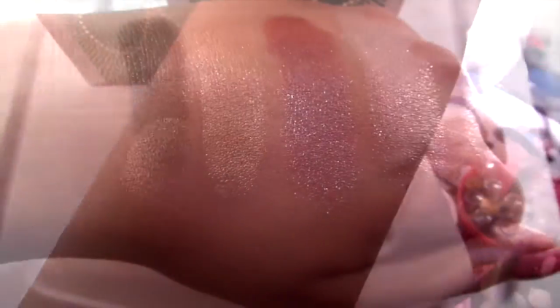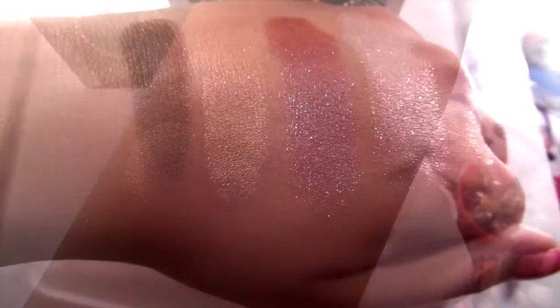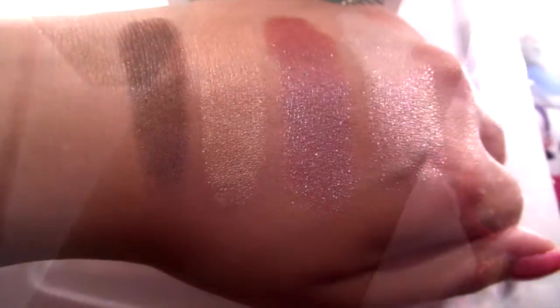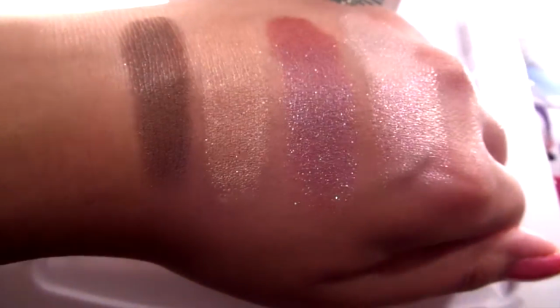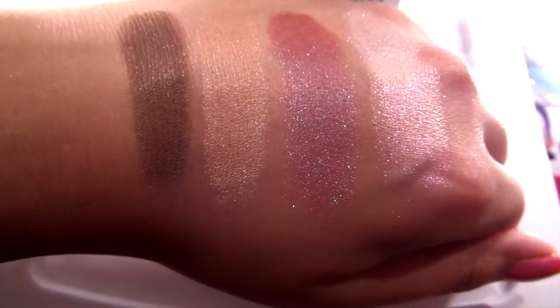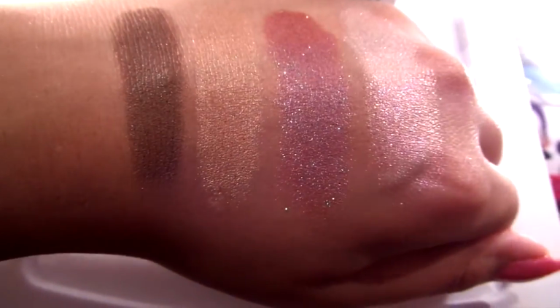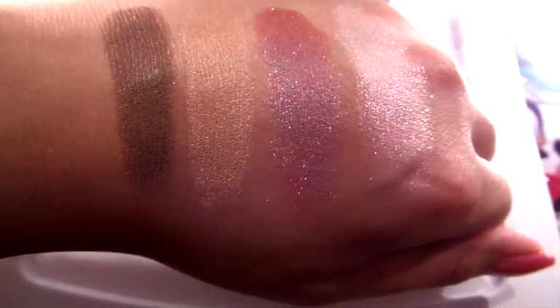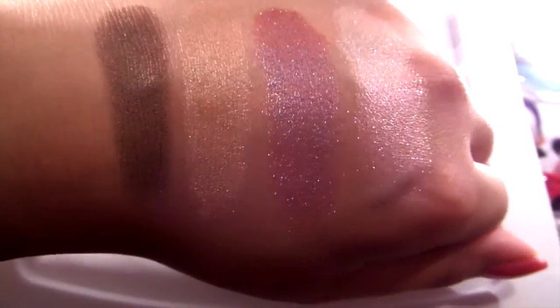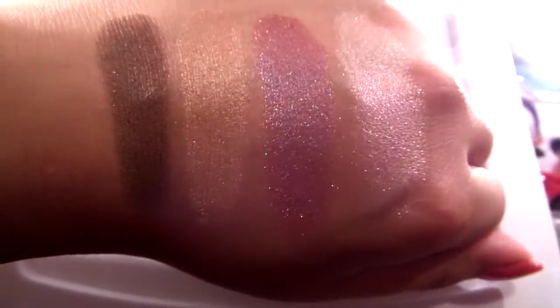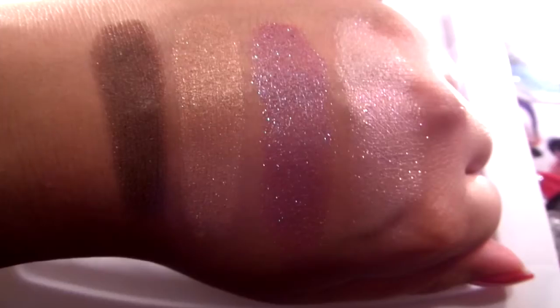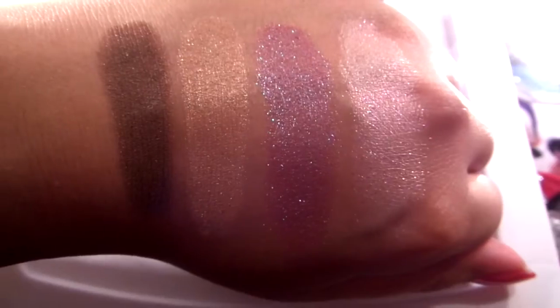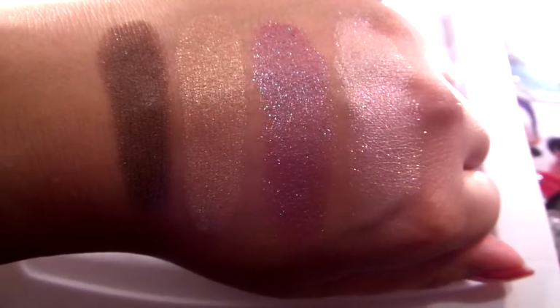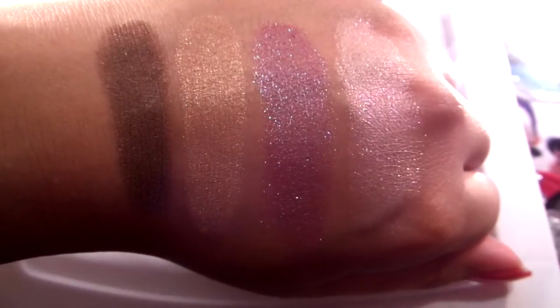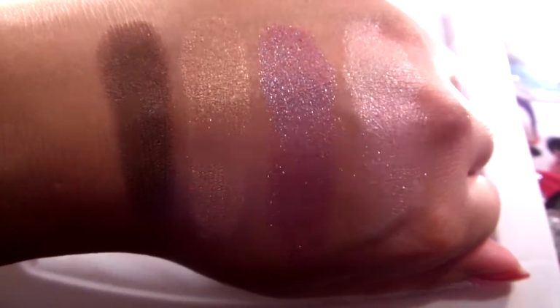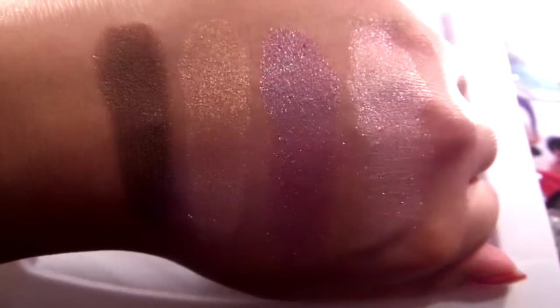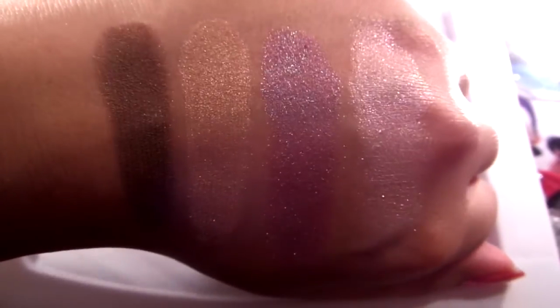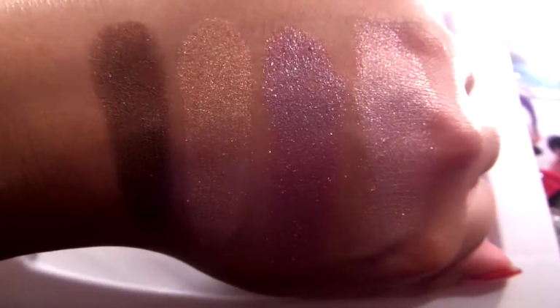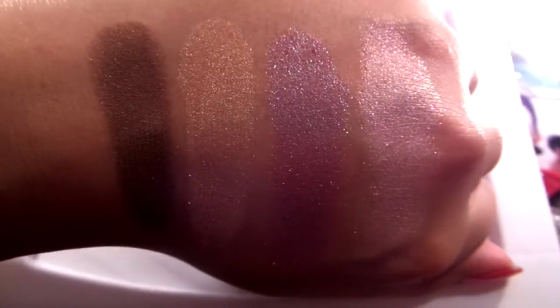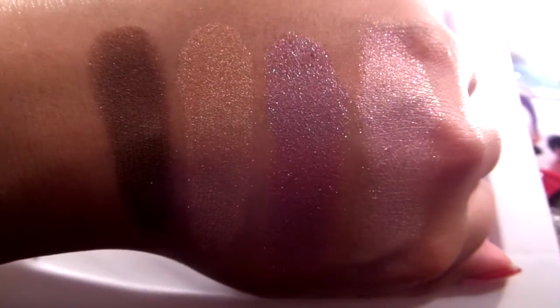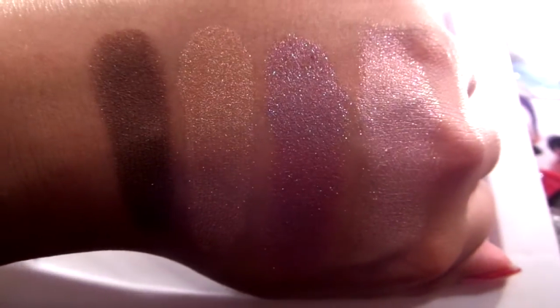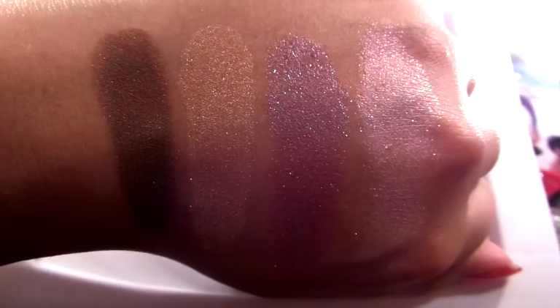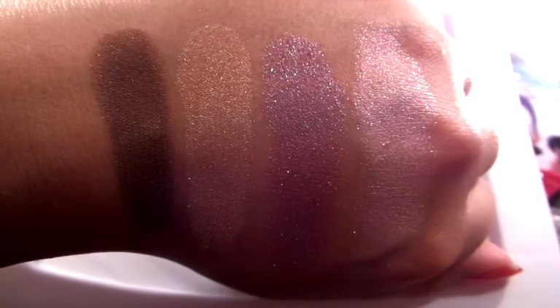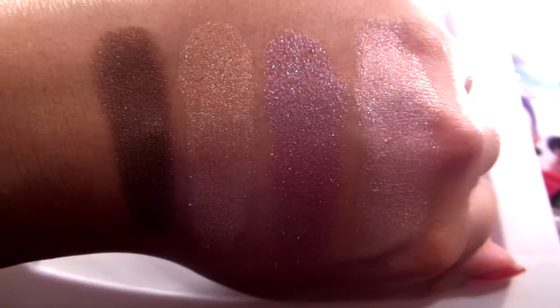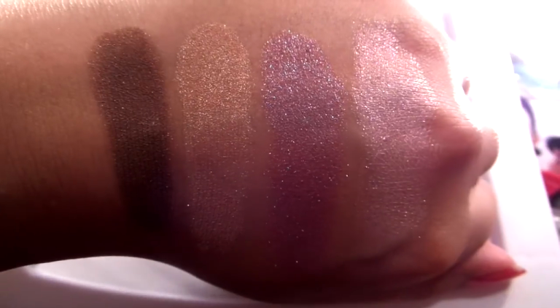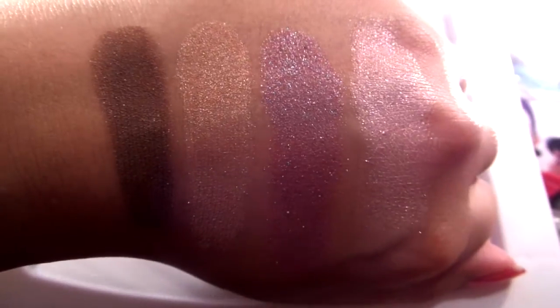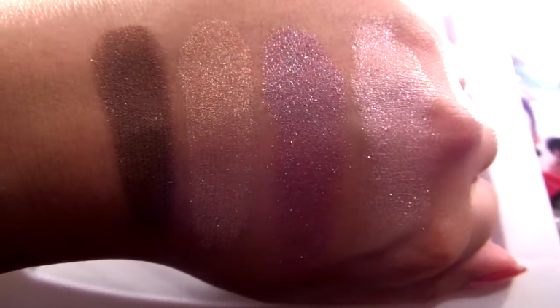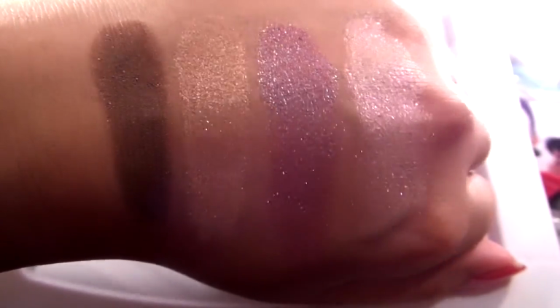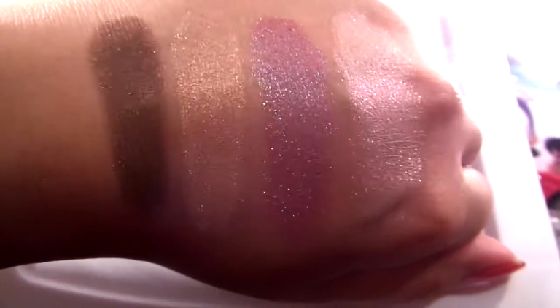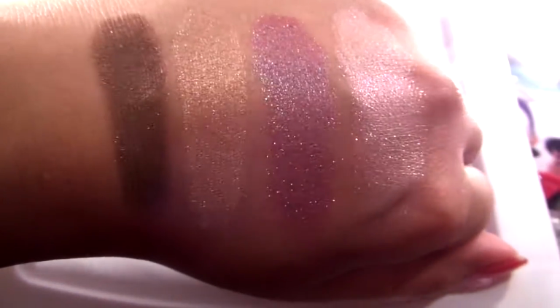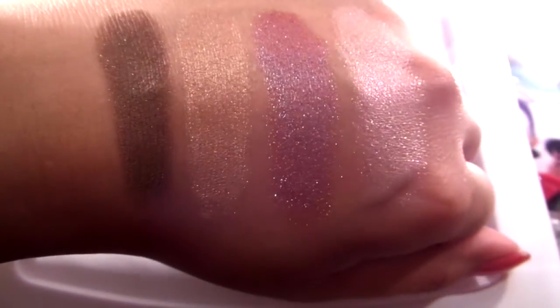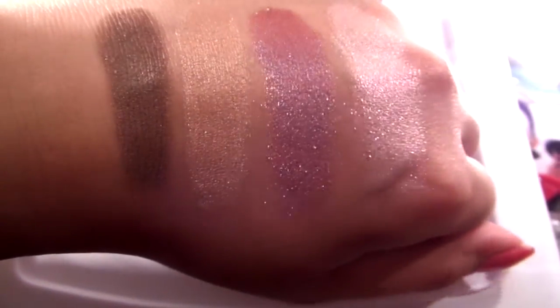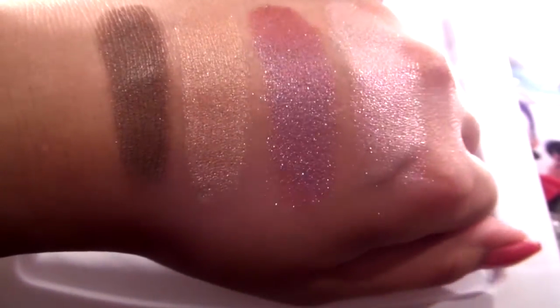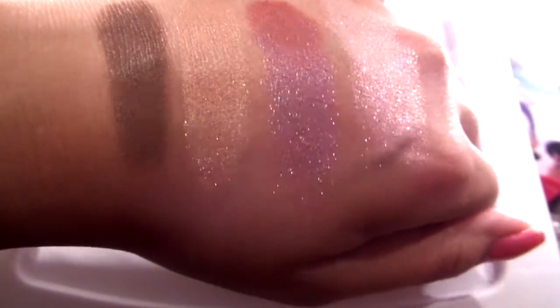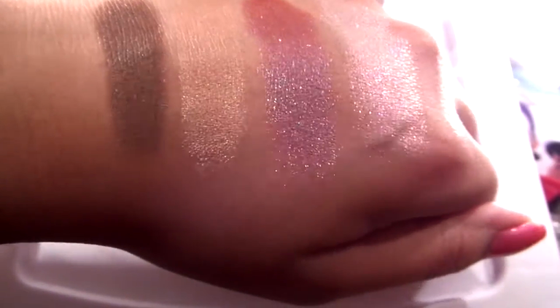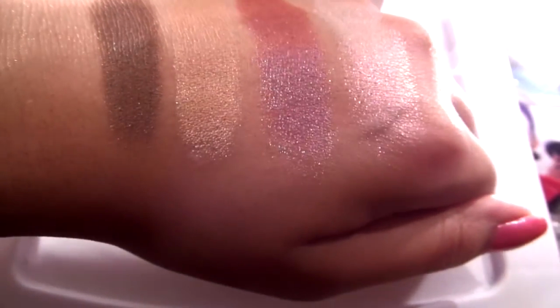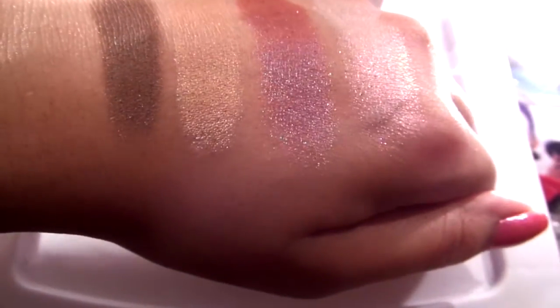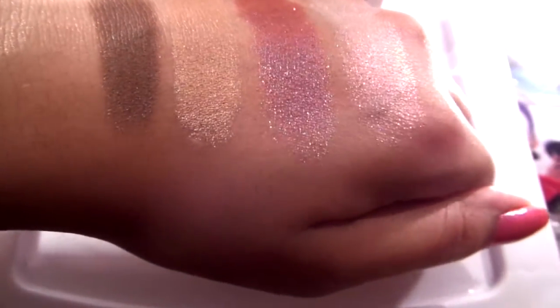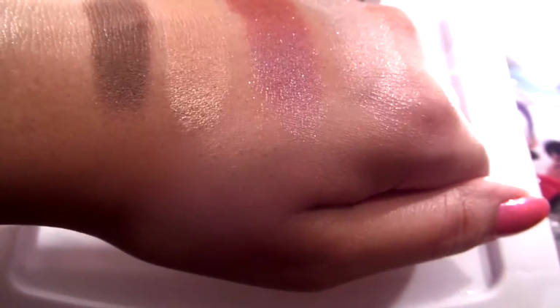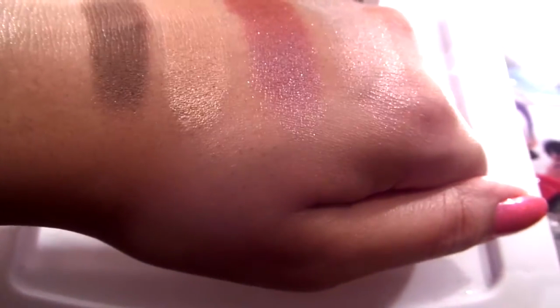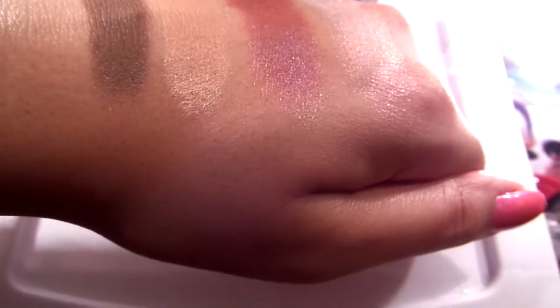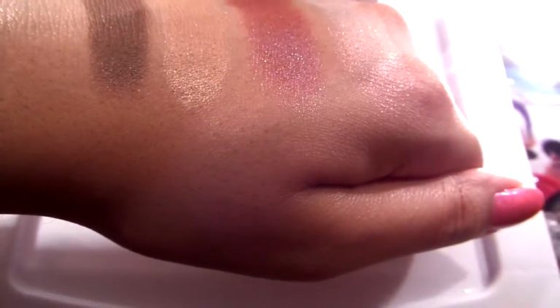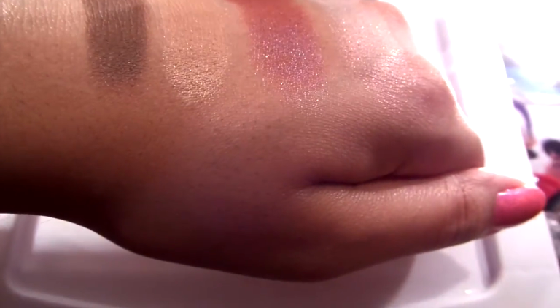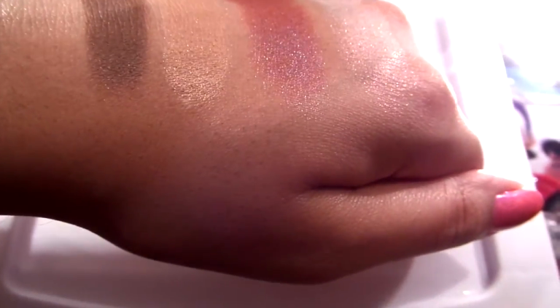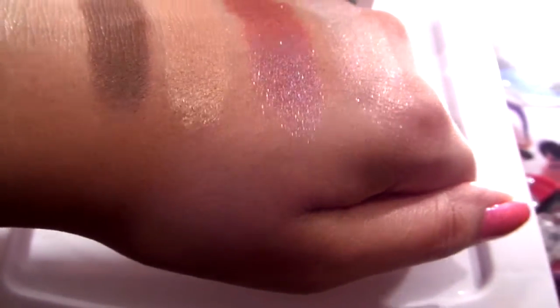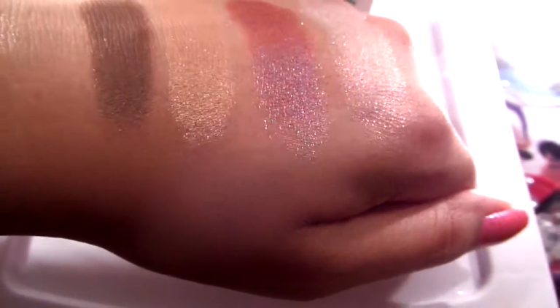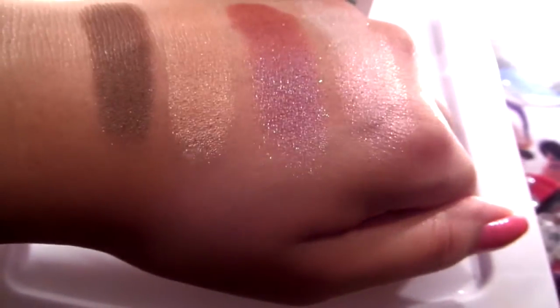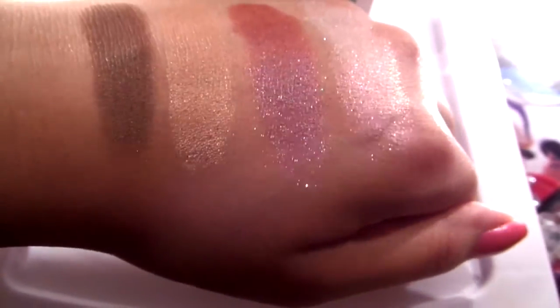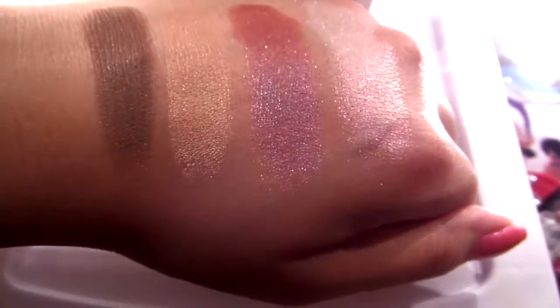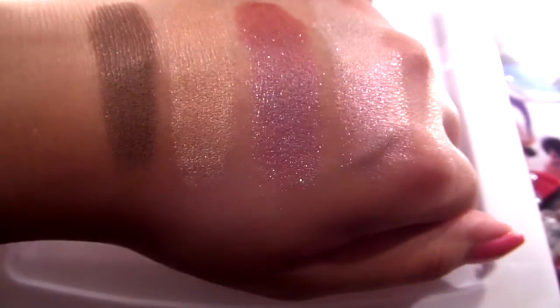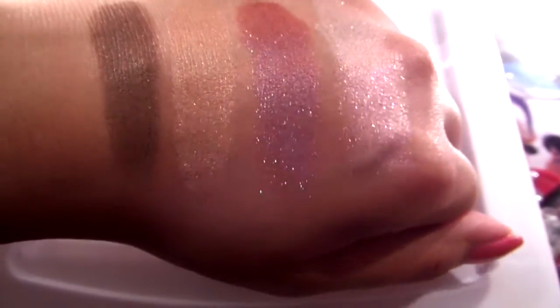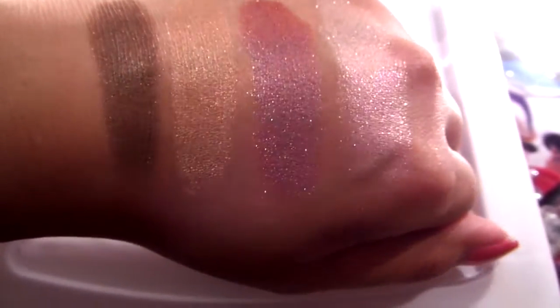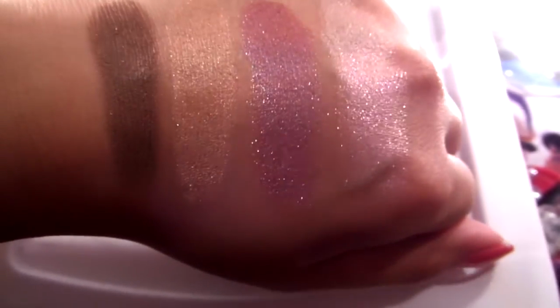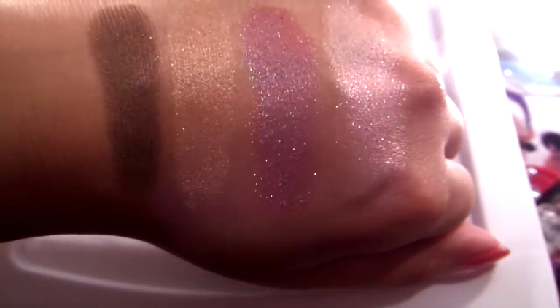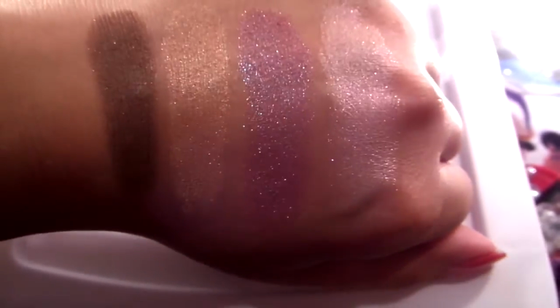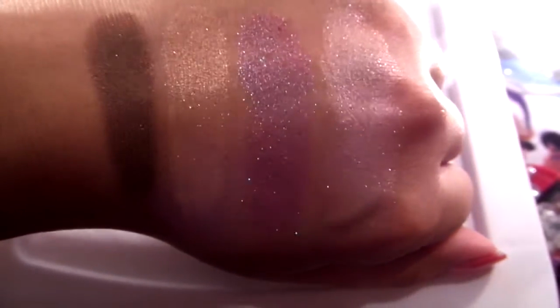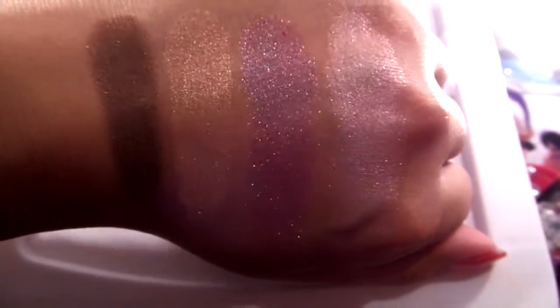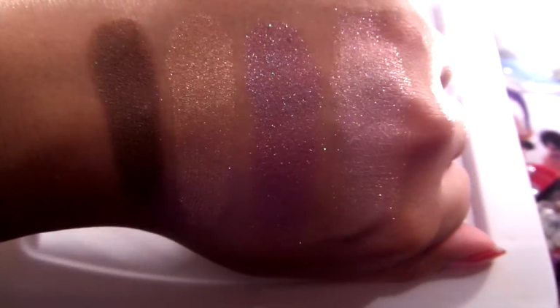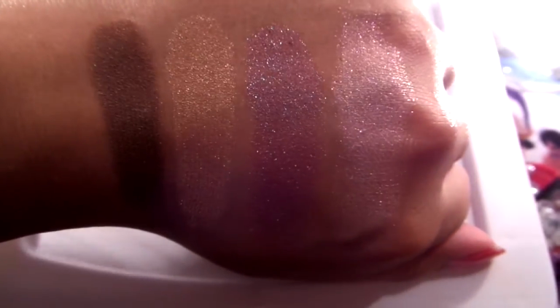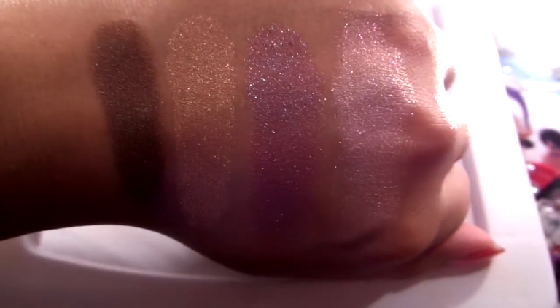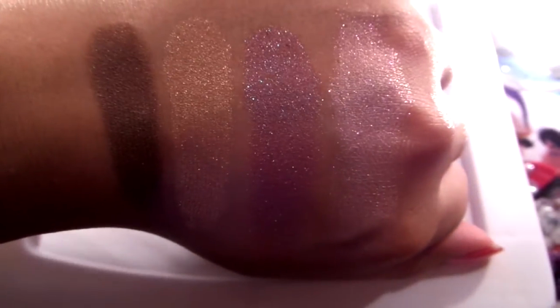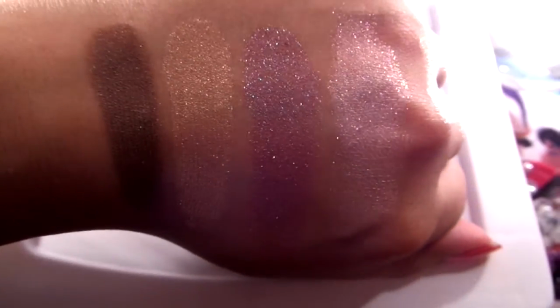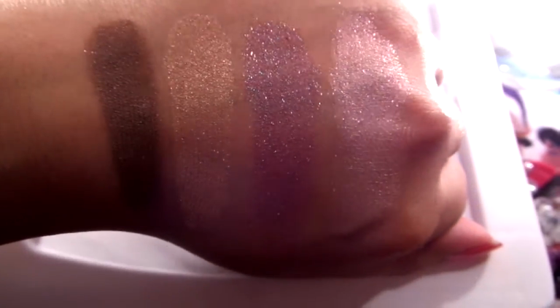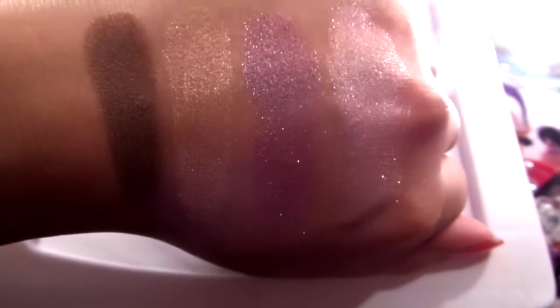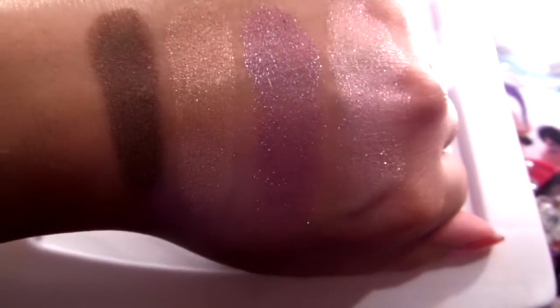Here I have all four shades swatched. I have them in the order of Bravery, Strength, Kindness, and Hope.